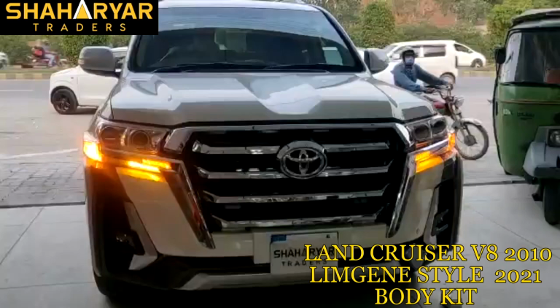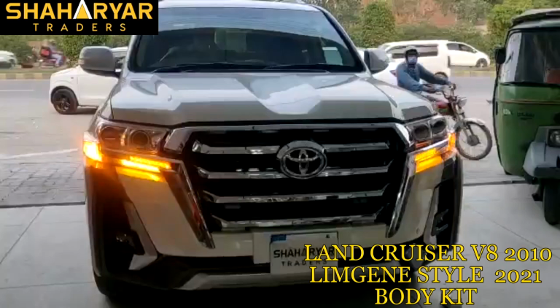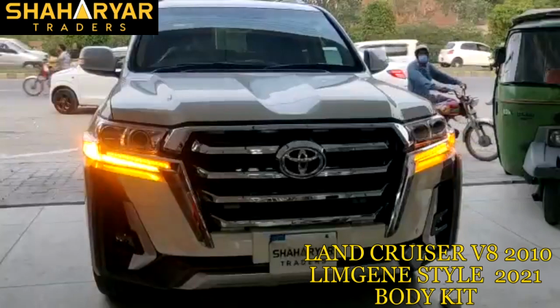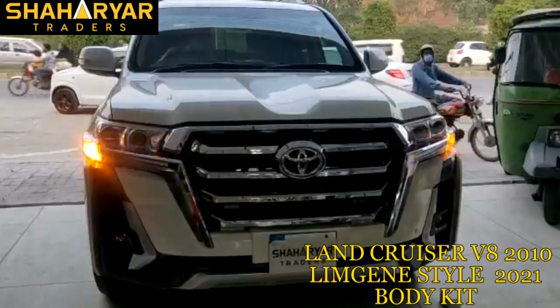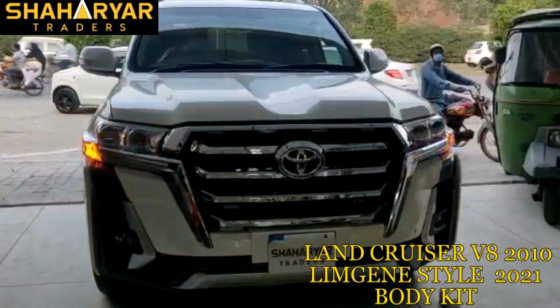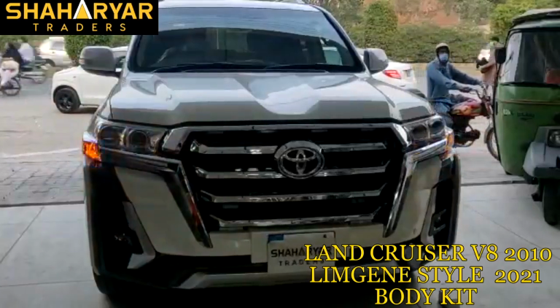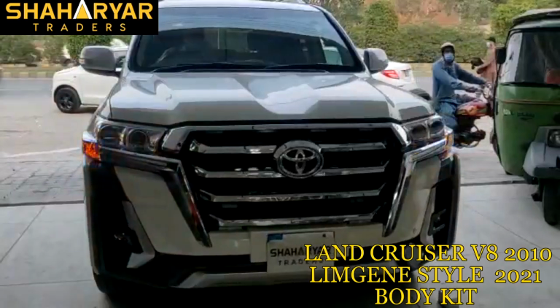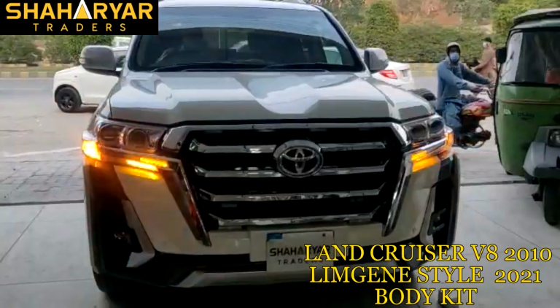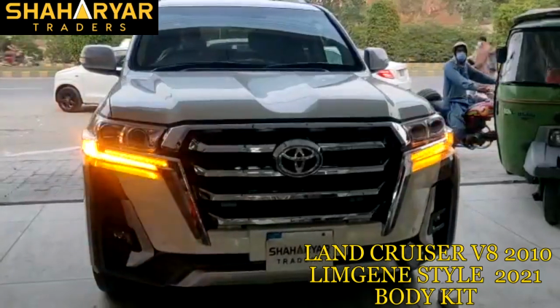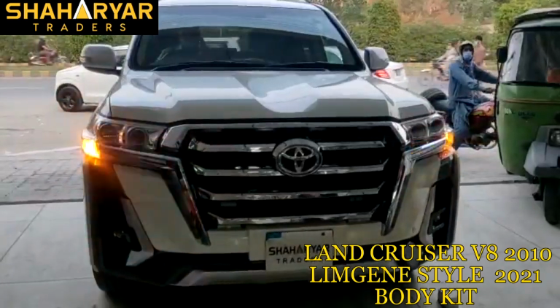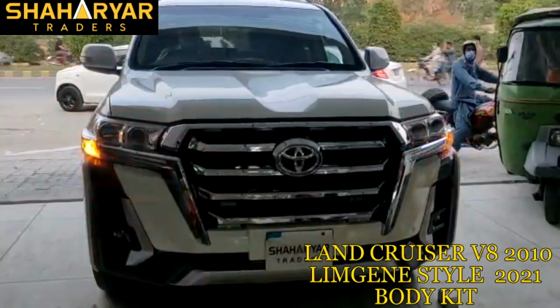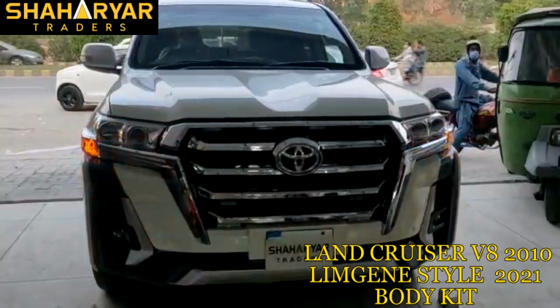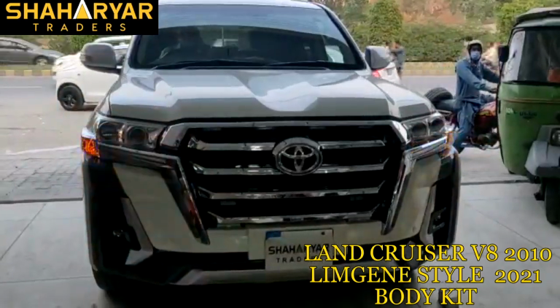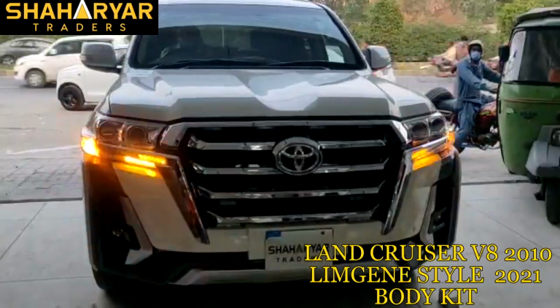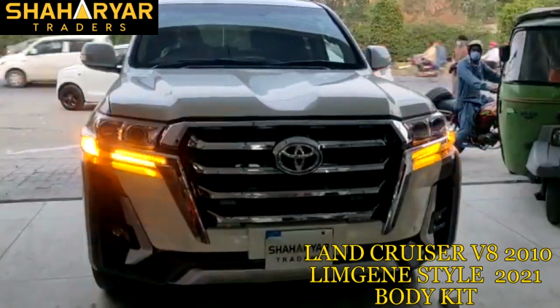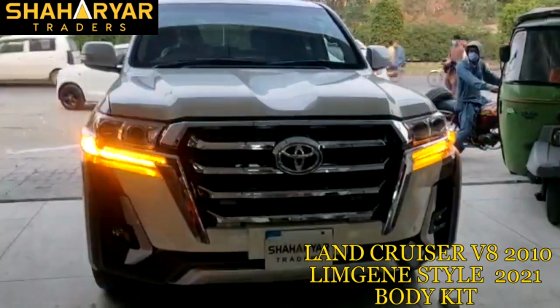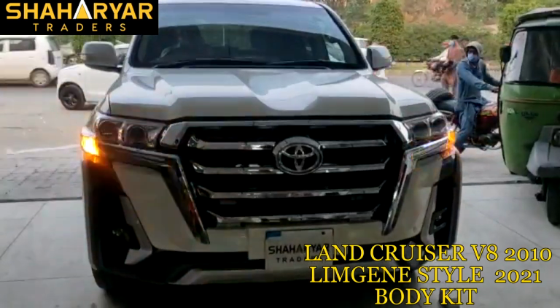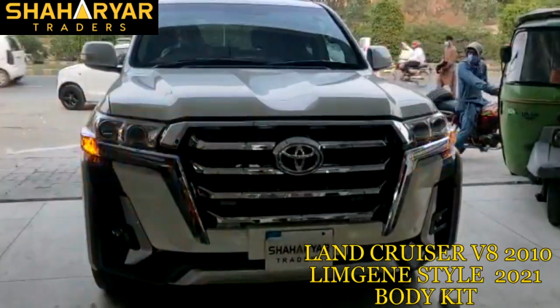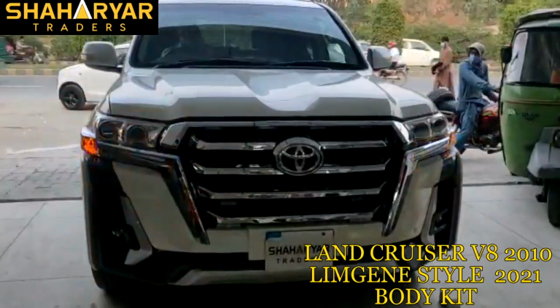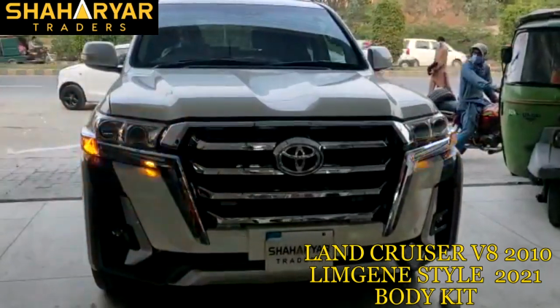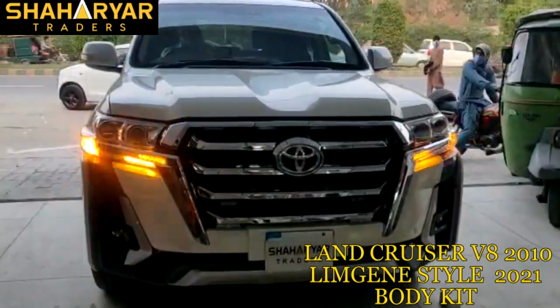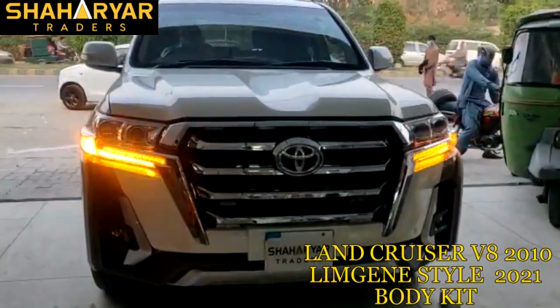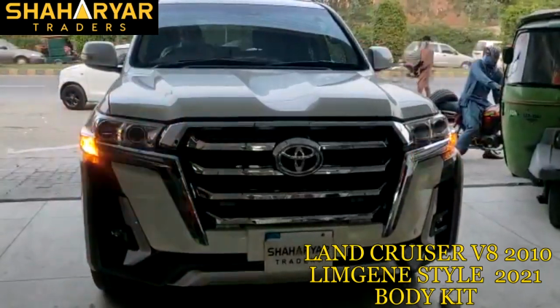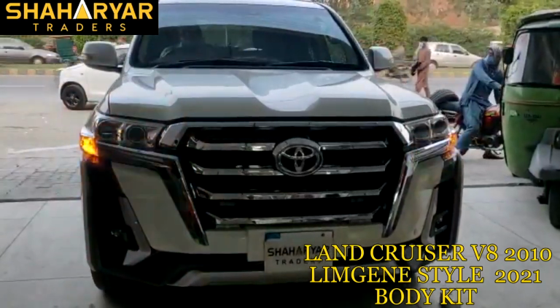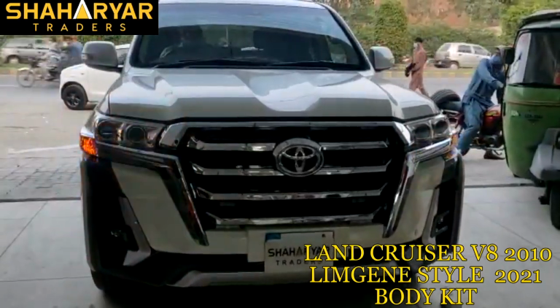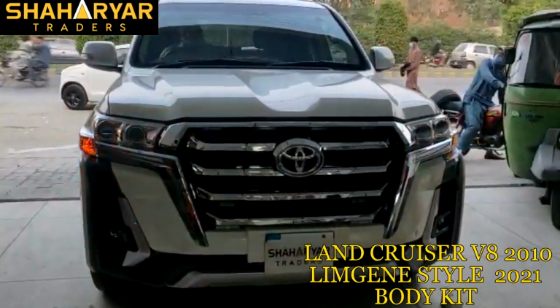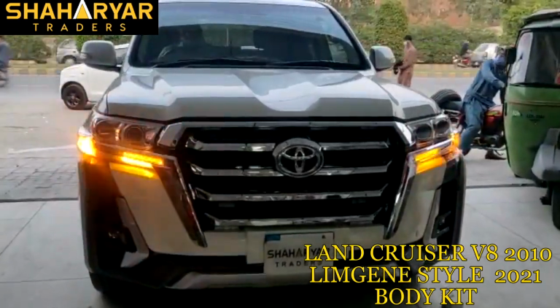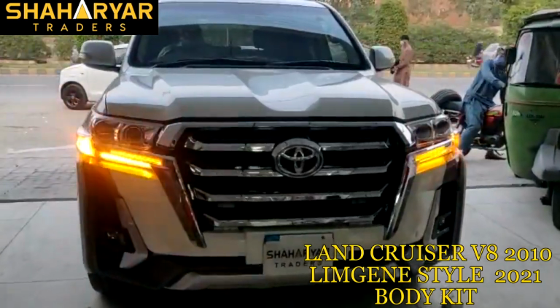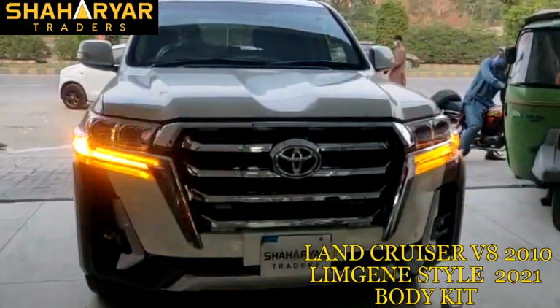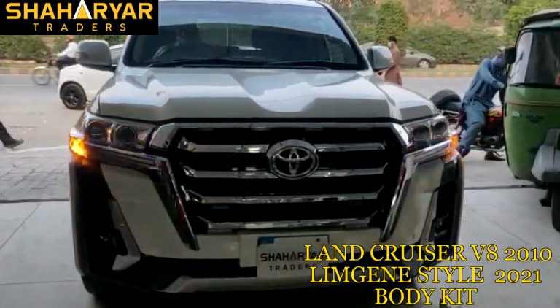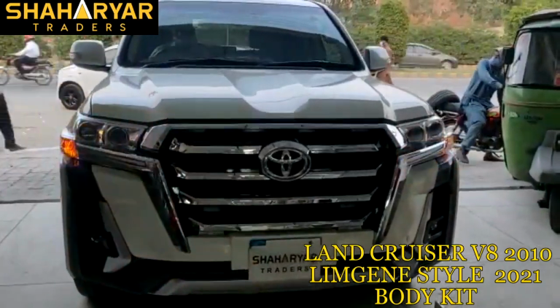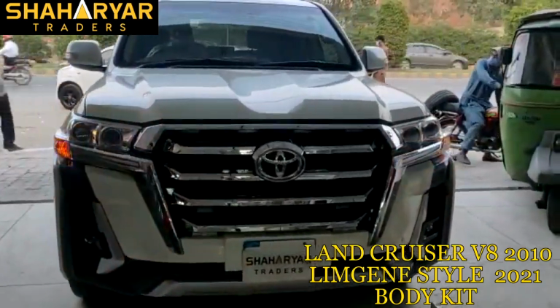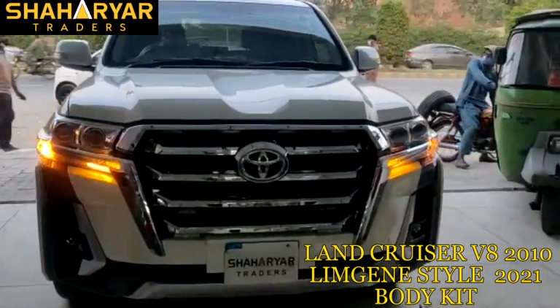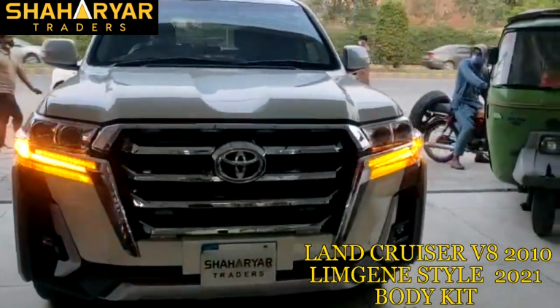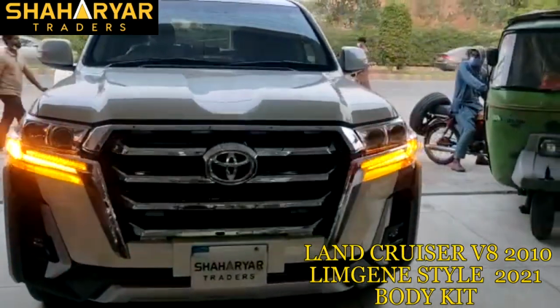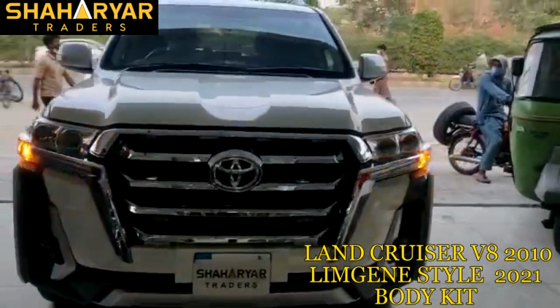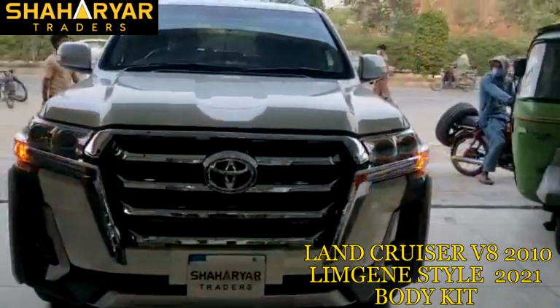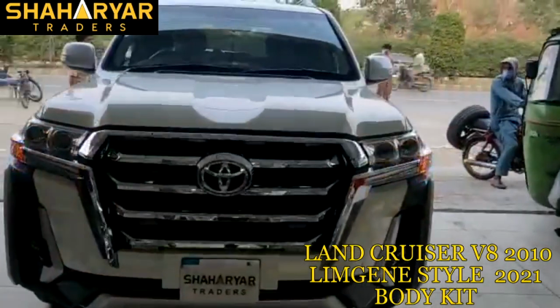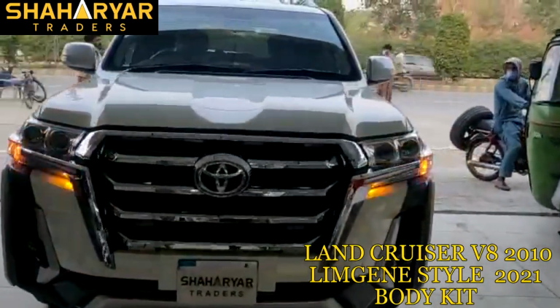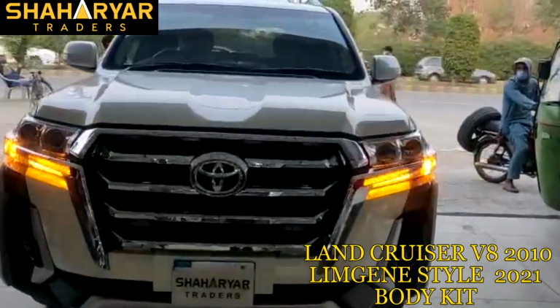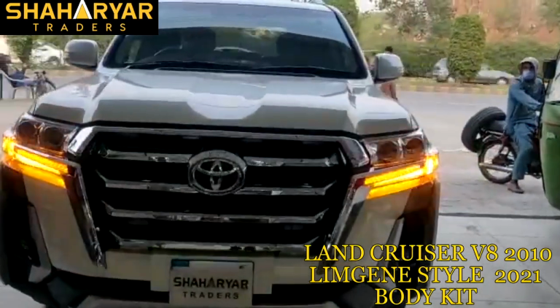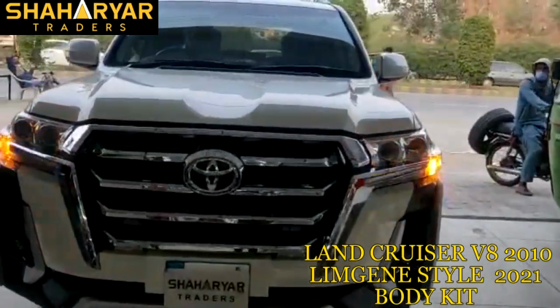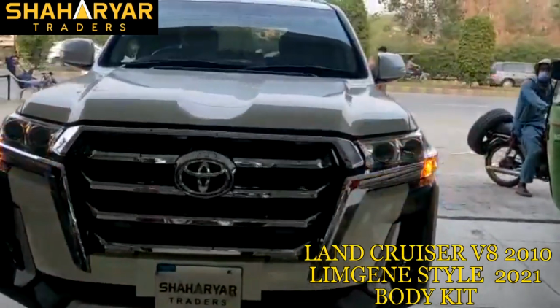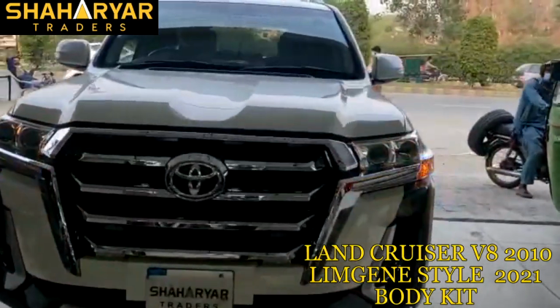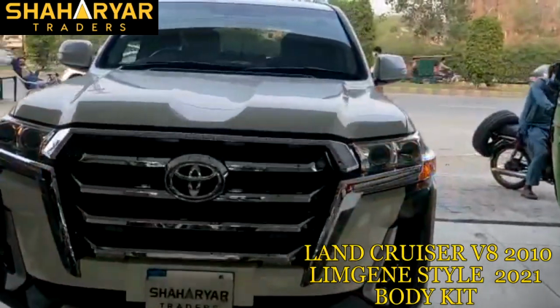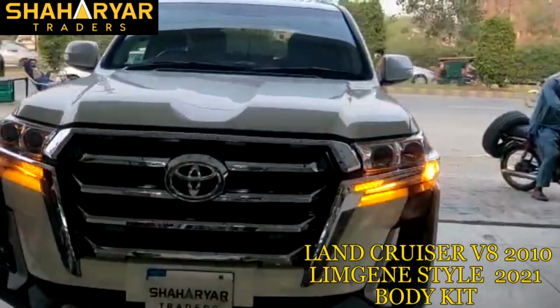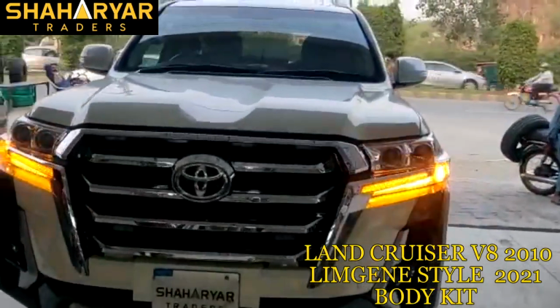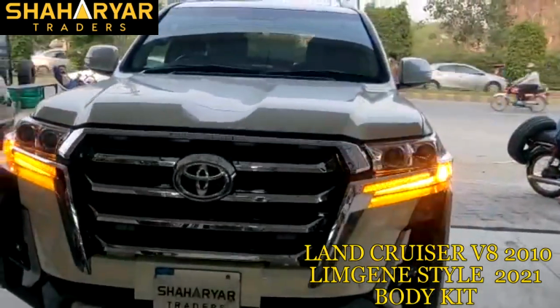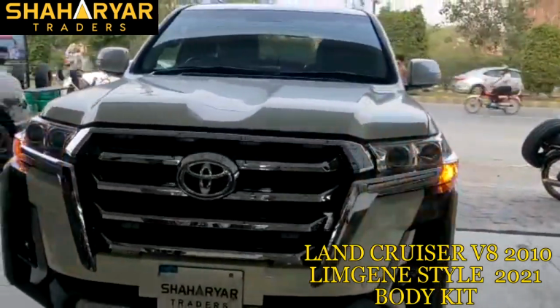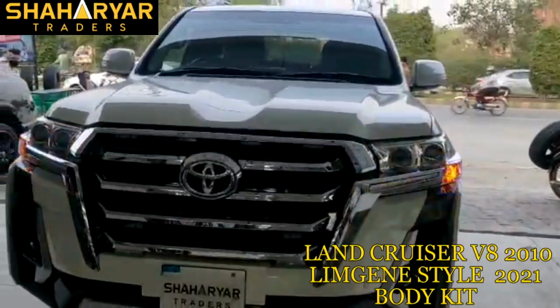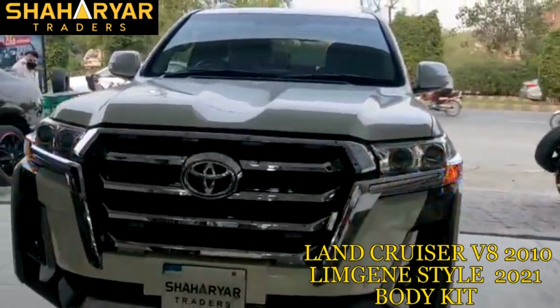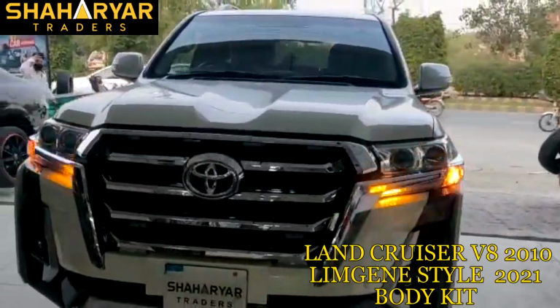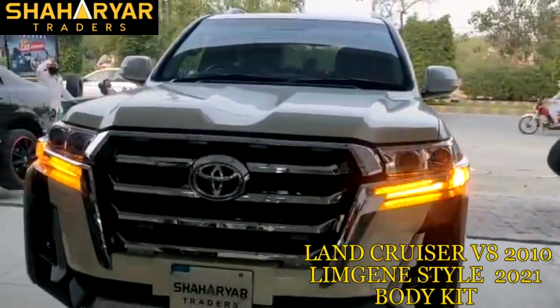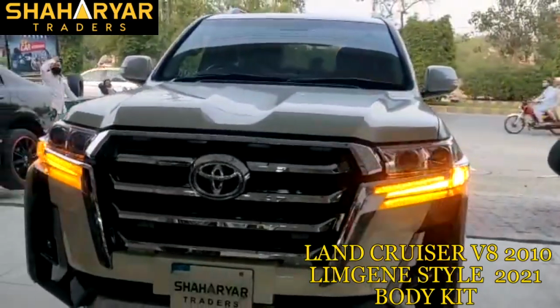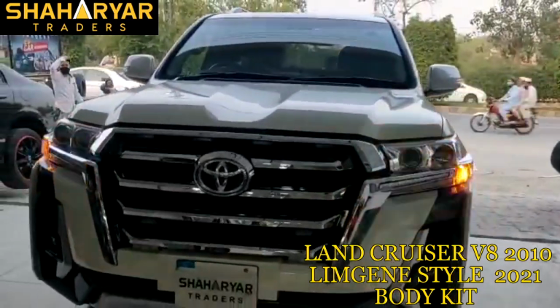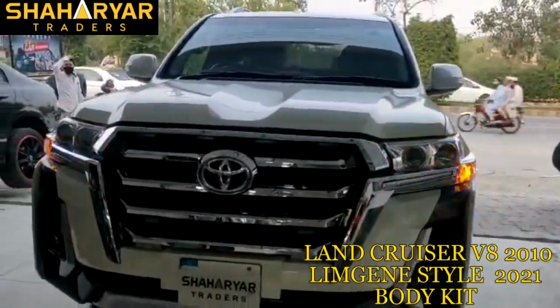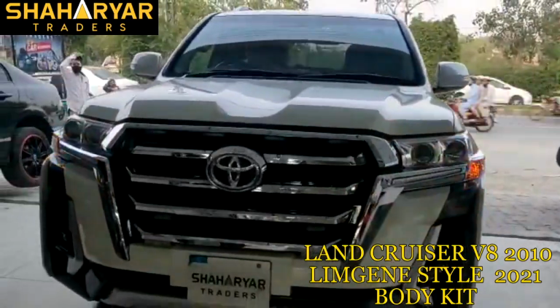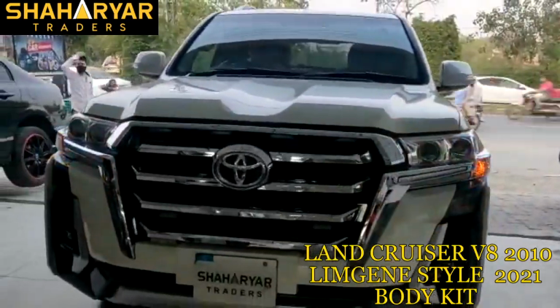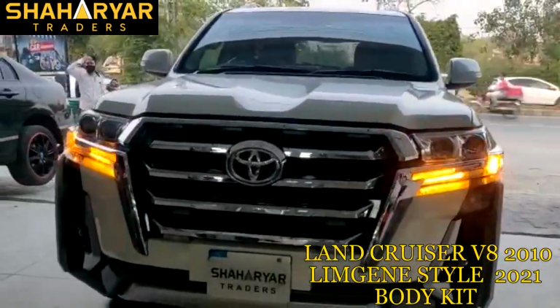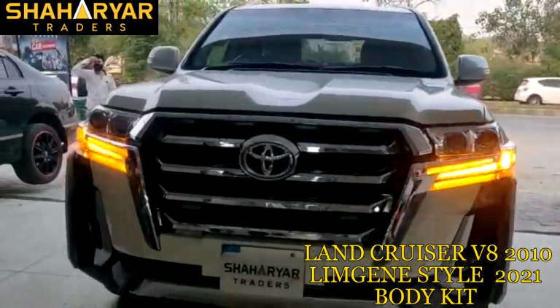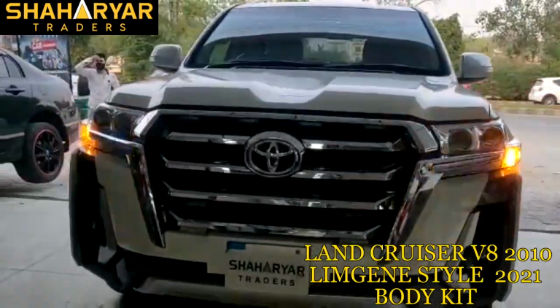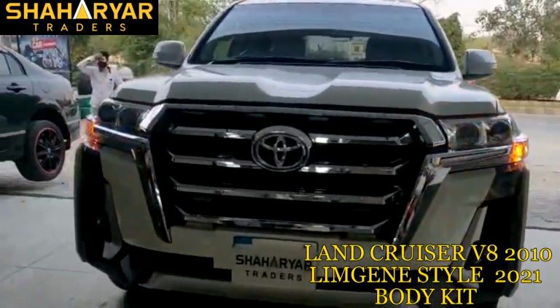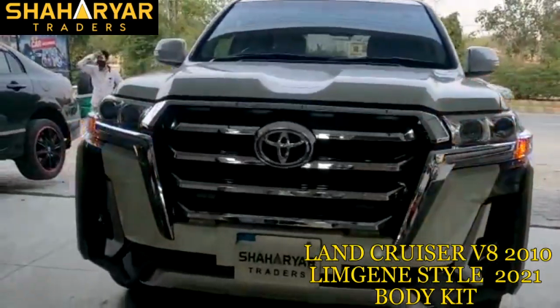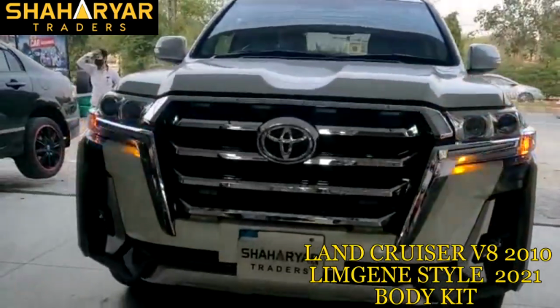Hi, Assalamualaikum. A Cruiser V8 2010 model came to us — as we showed you this car on Friday.